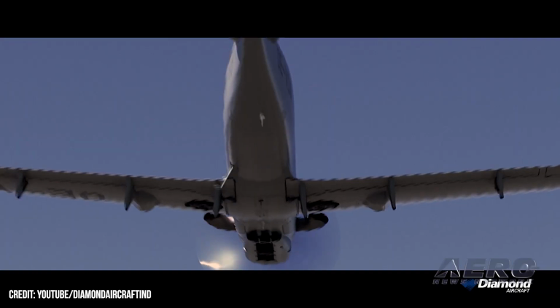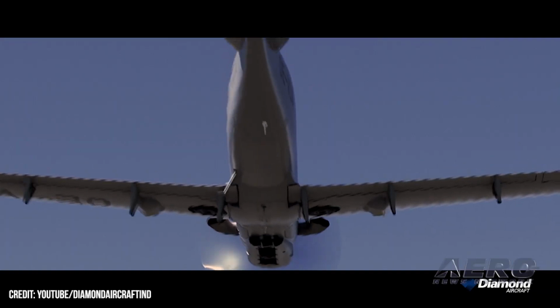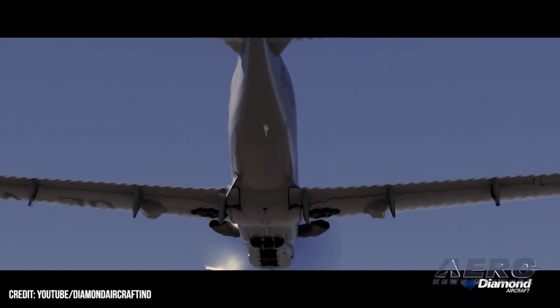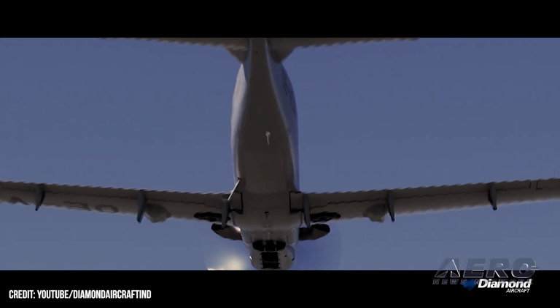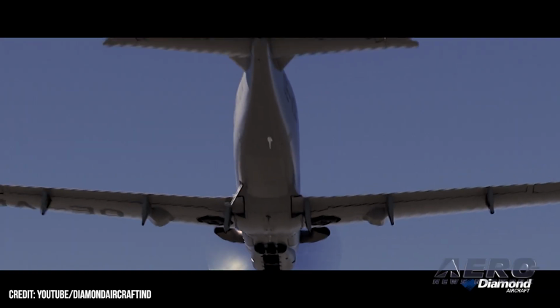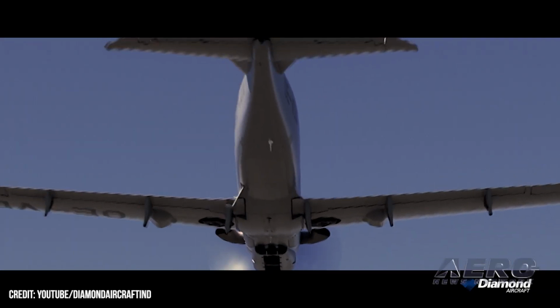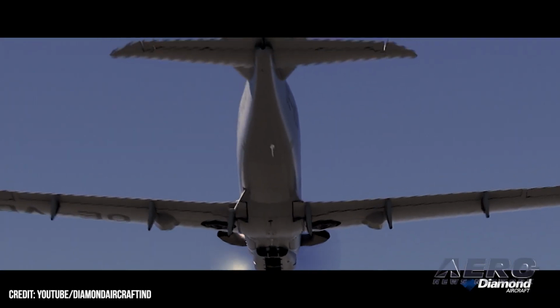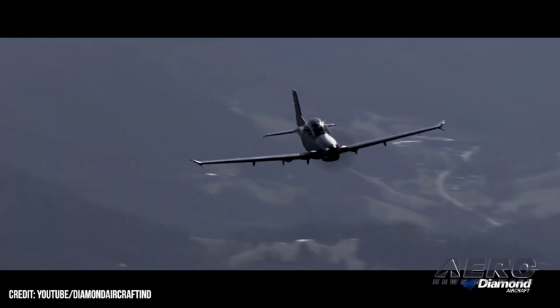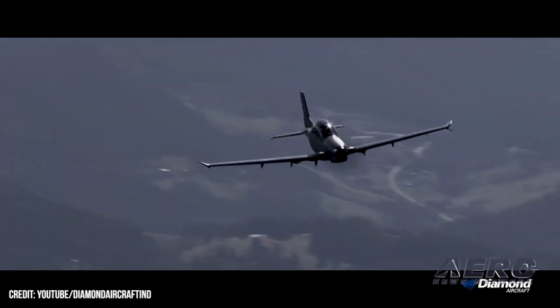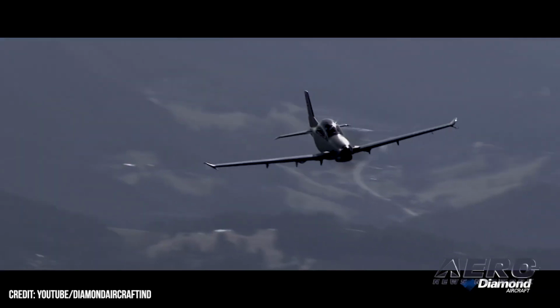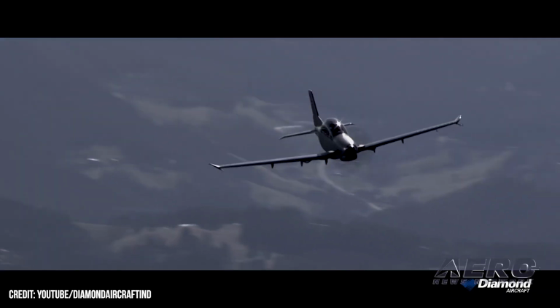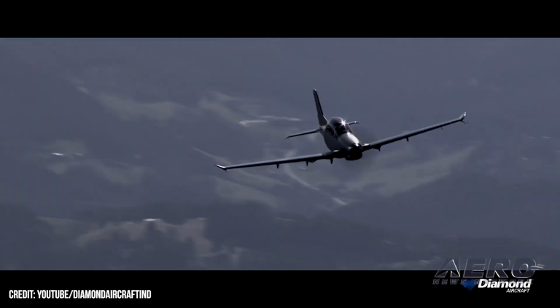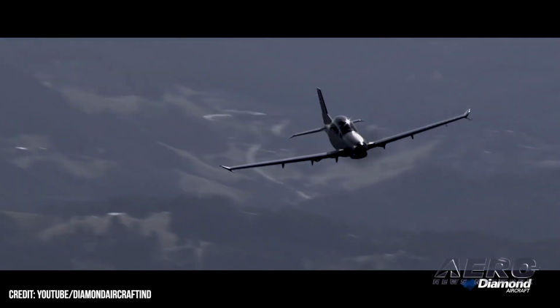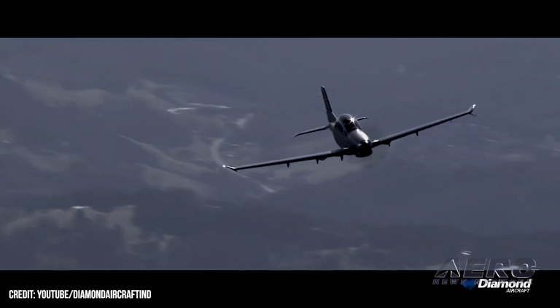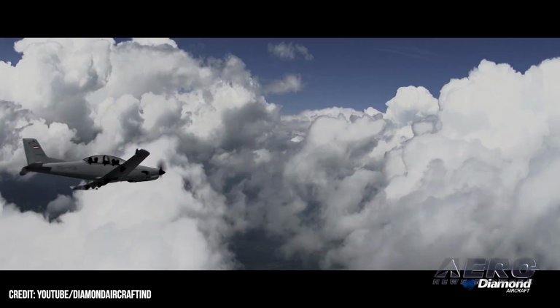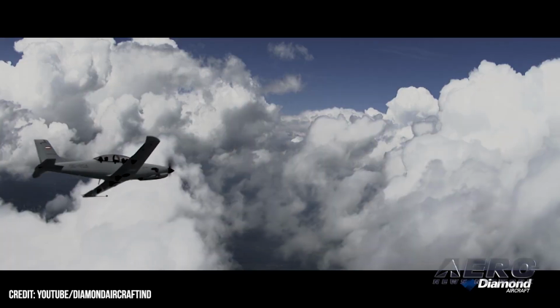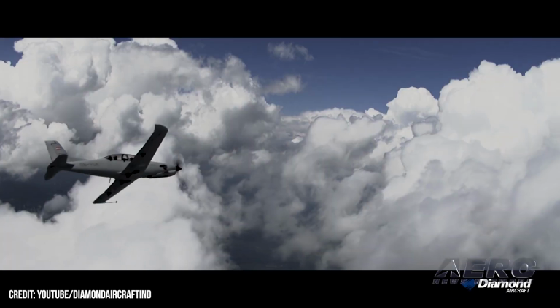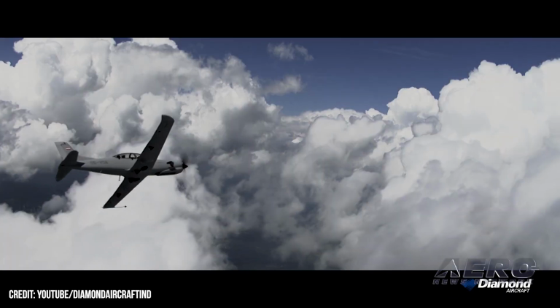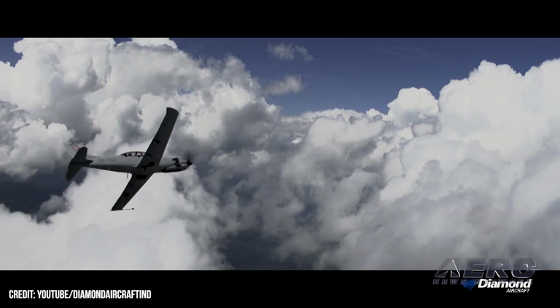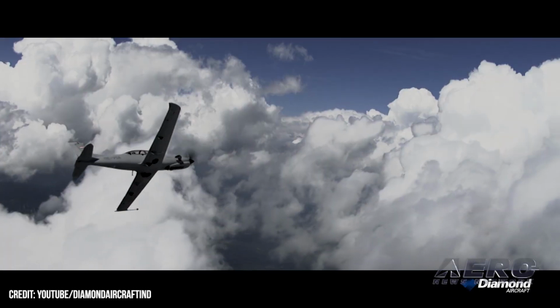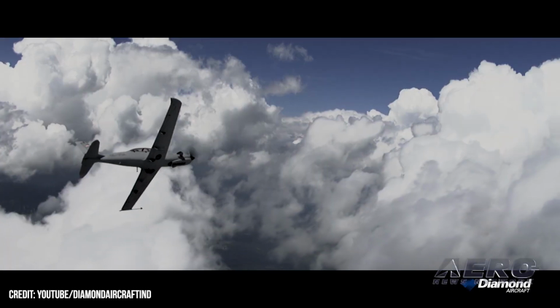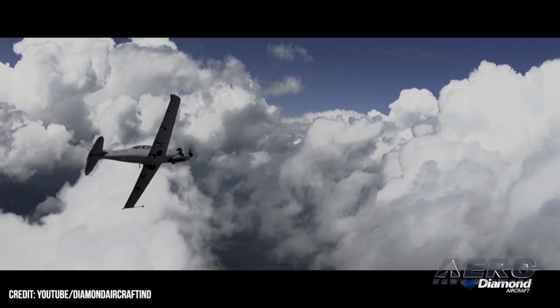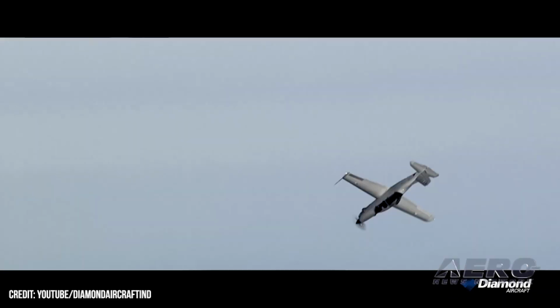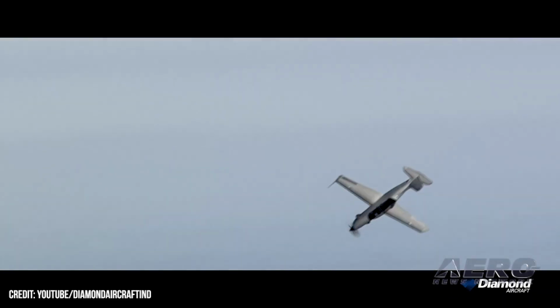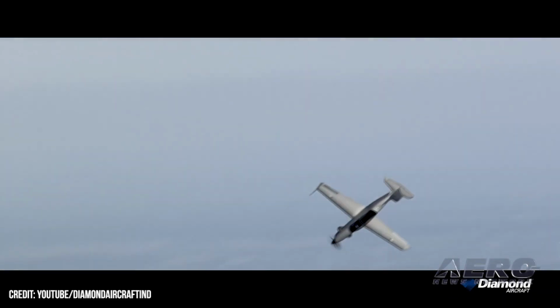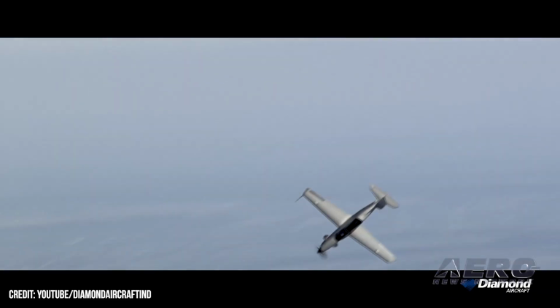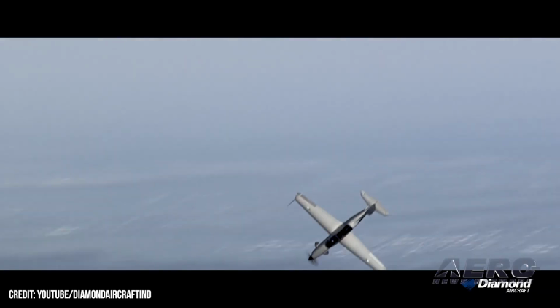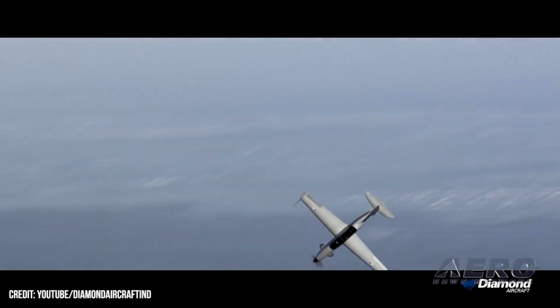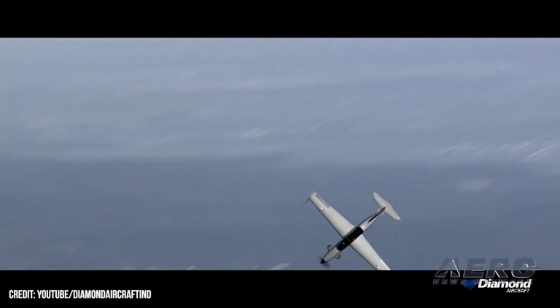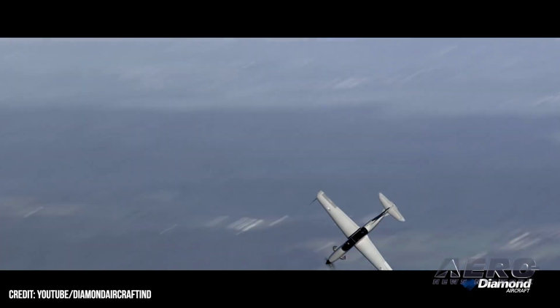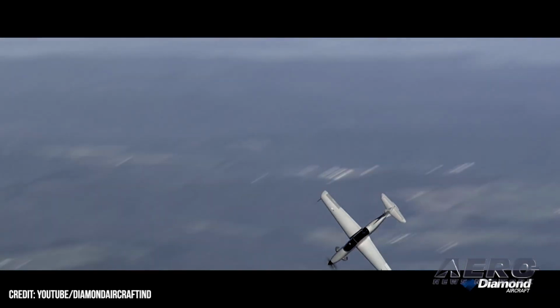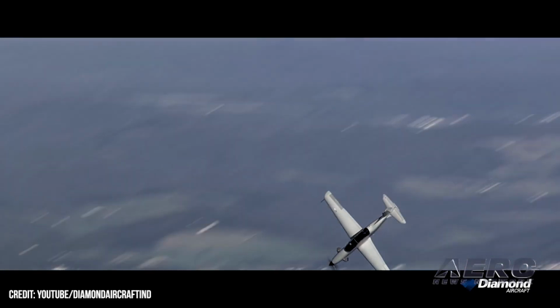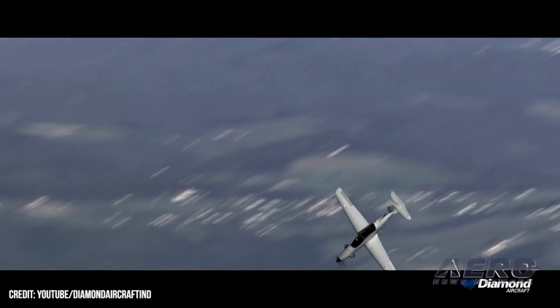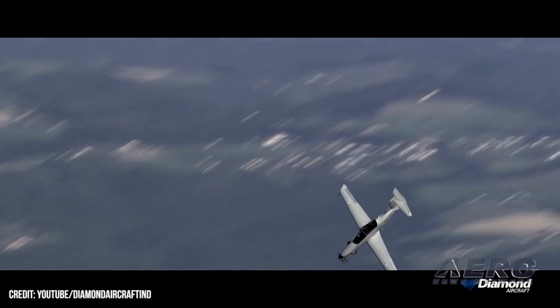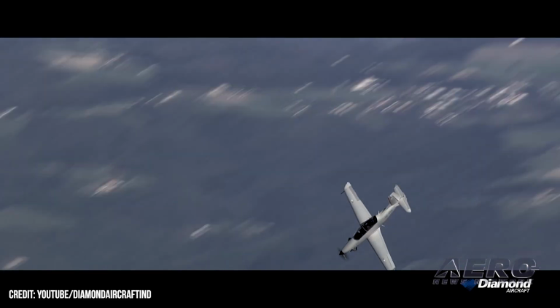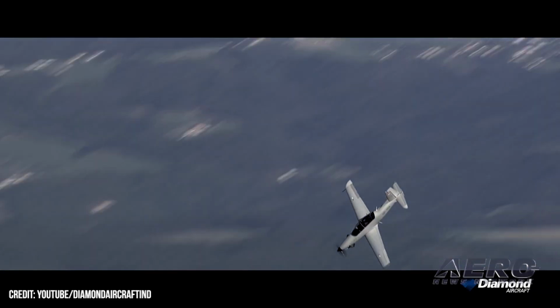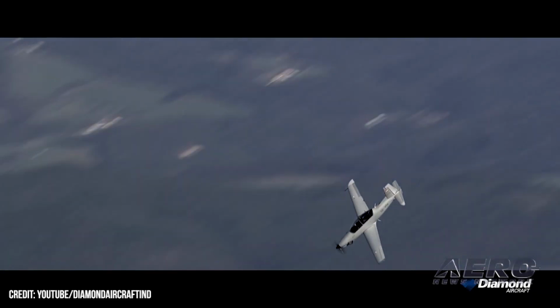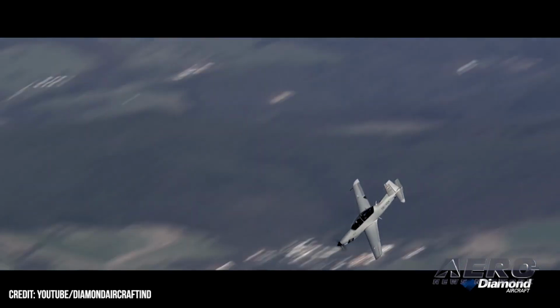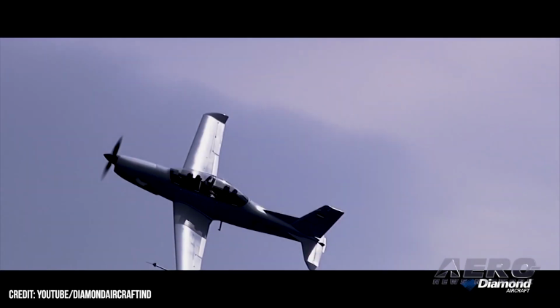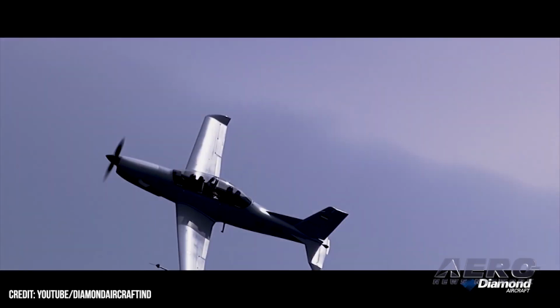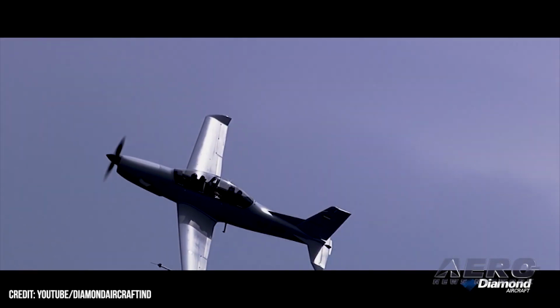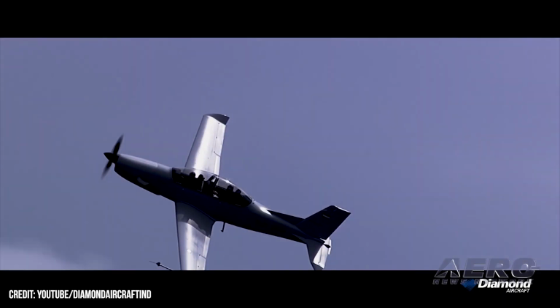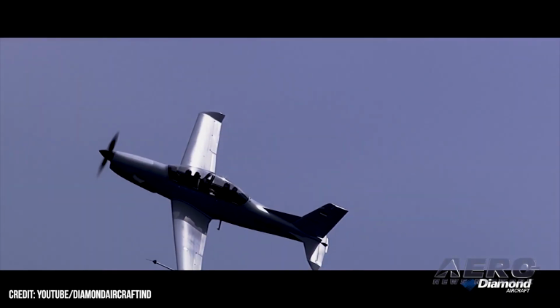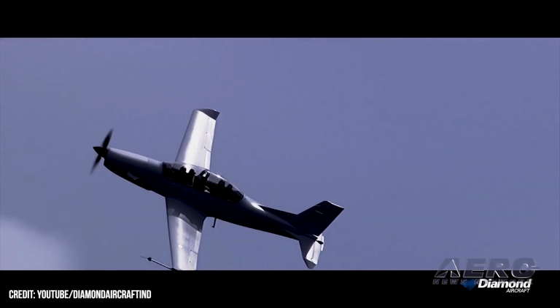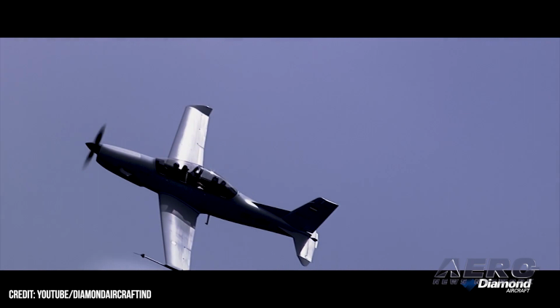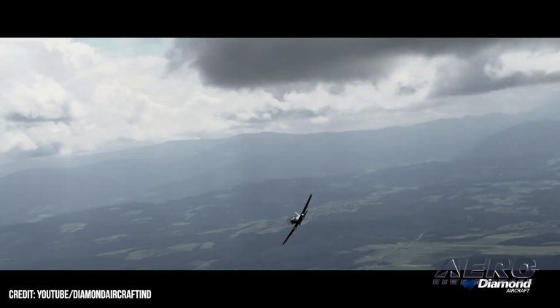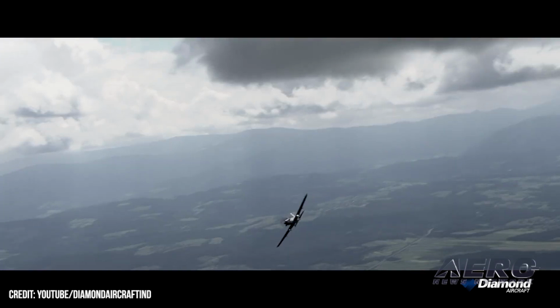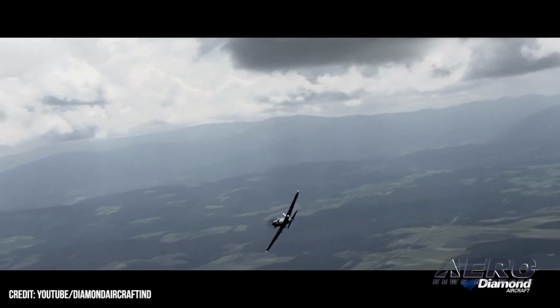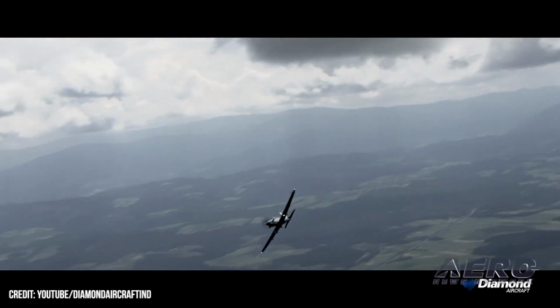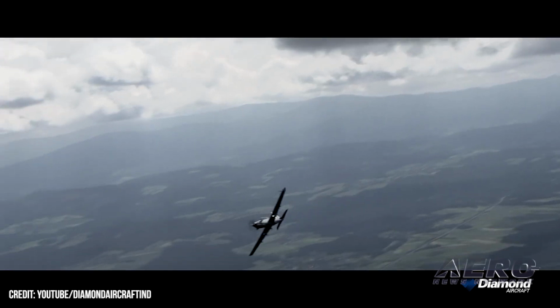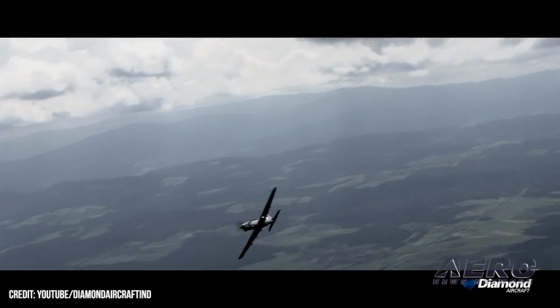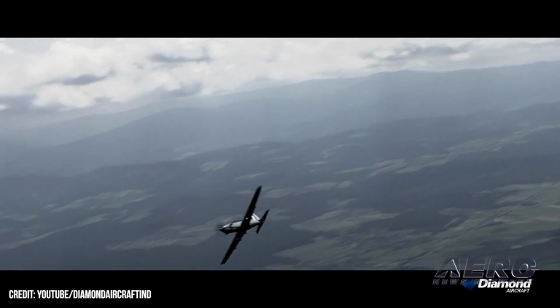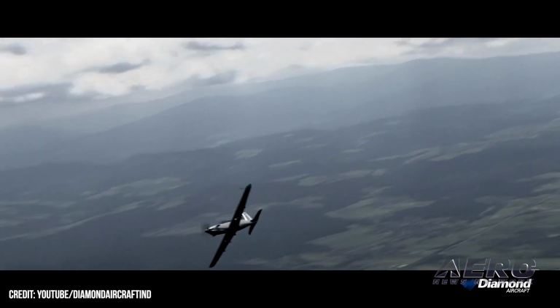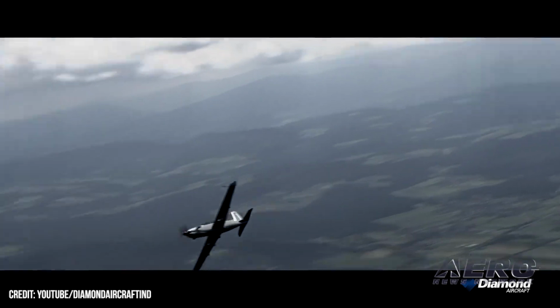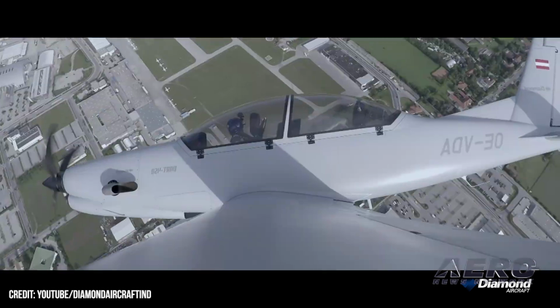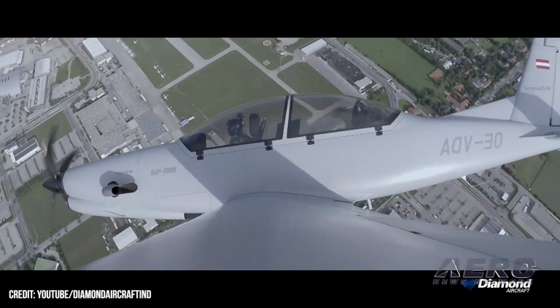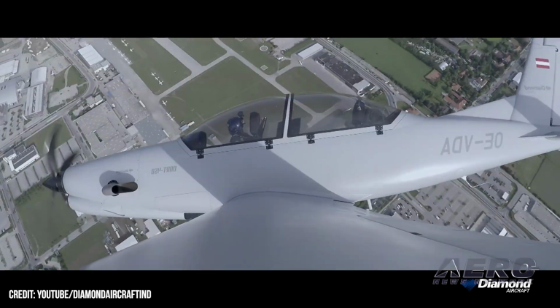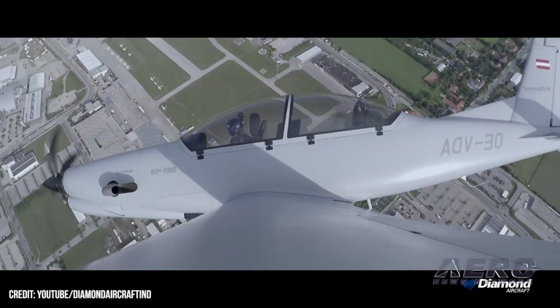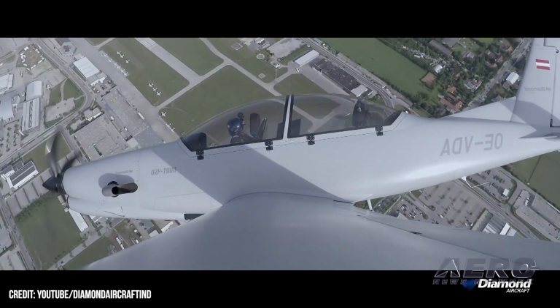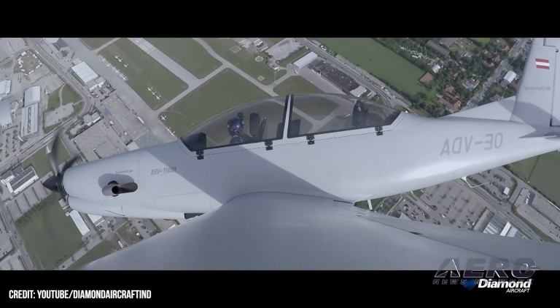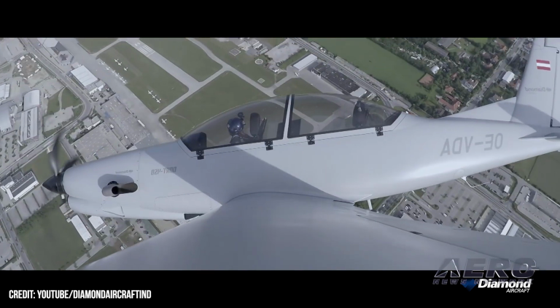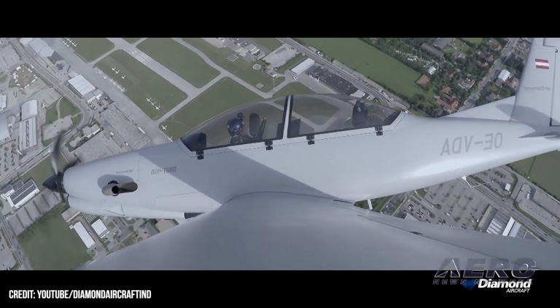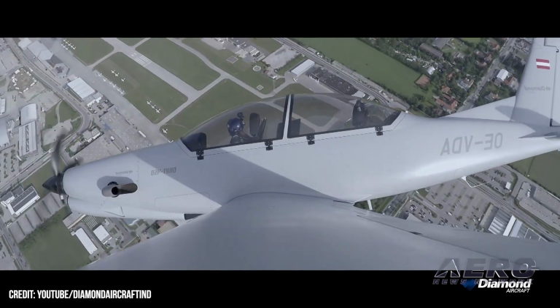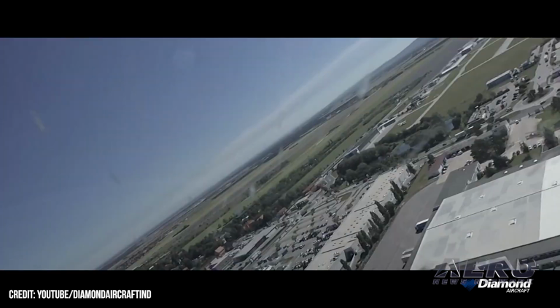The DART is an all-composite aerobatic turboprop trainer in tandem seat configuration, offering an advanced pilot training platform.